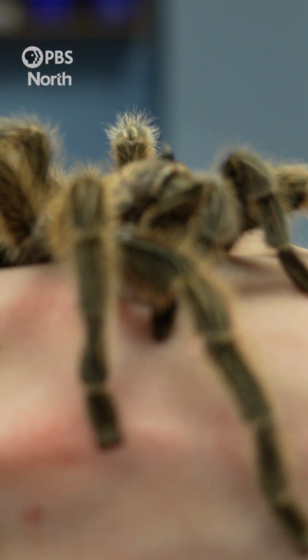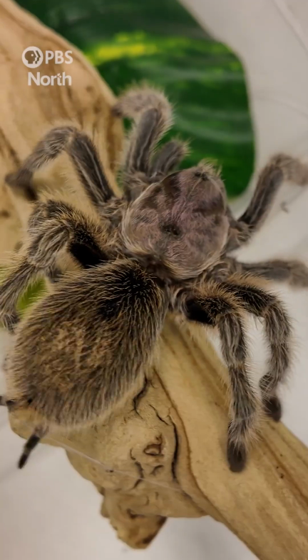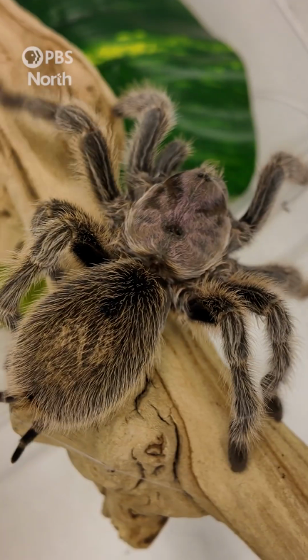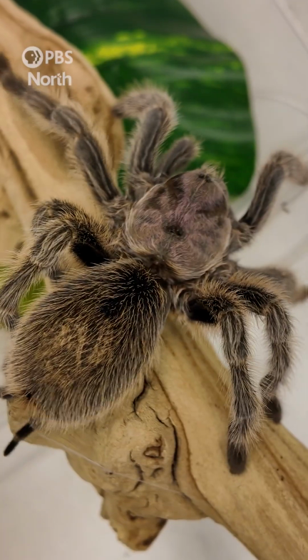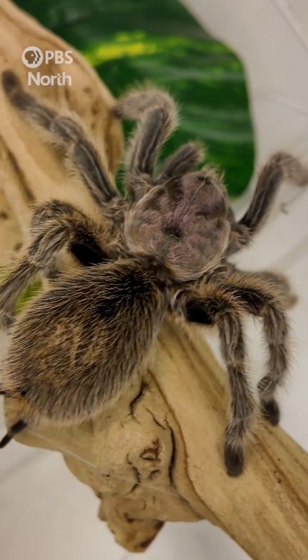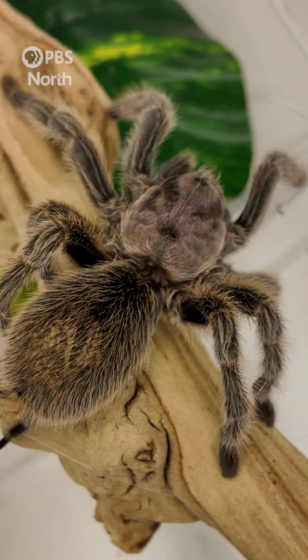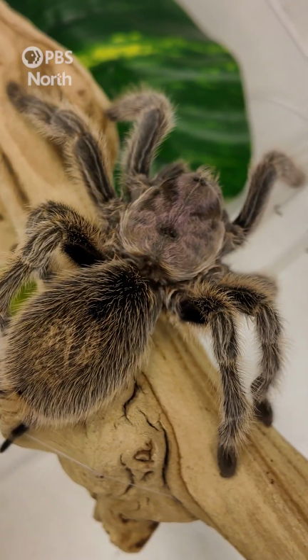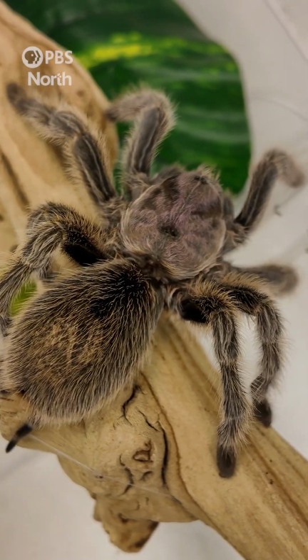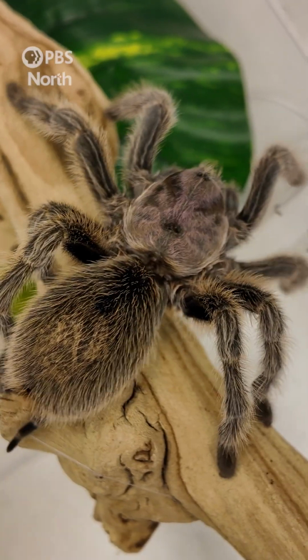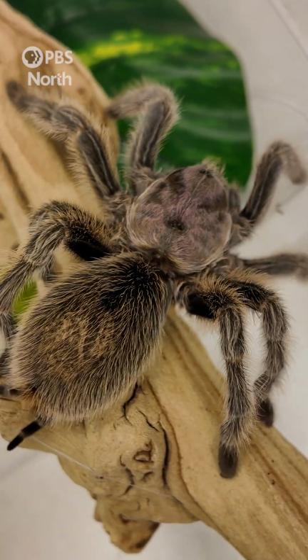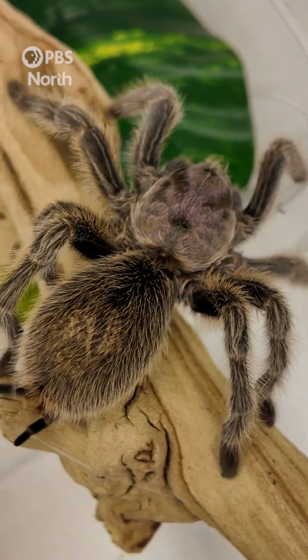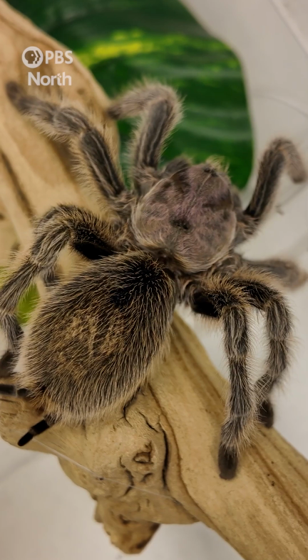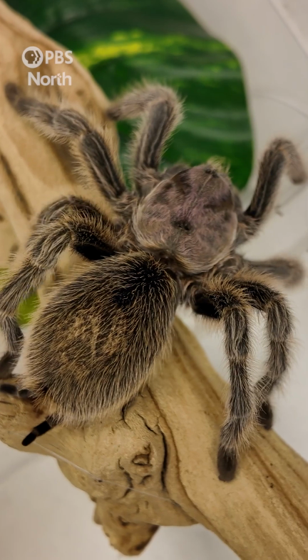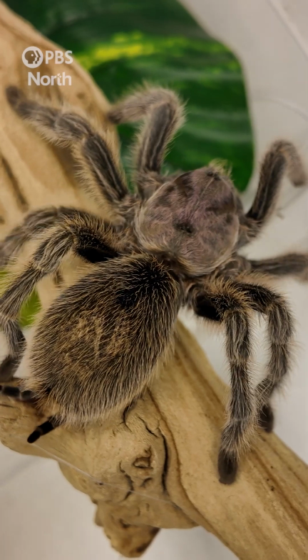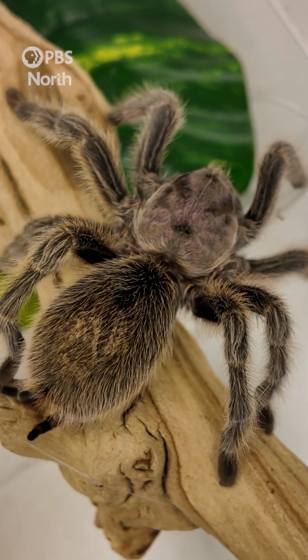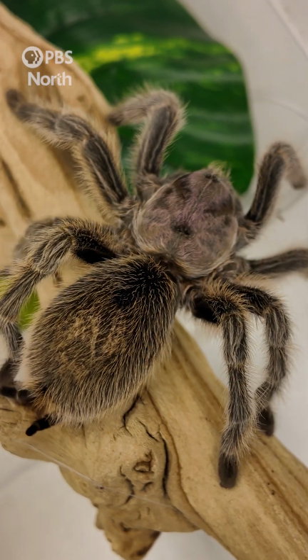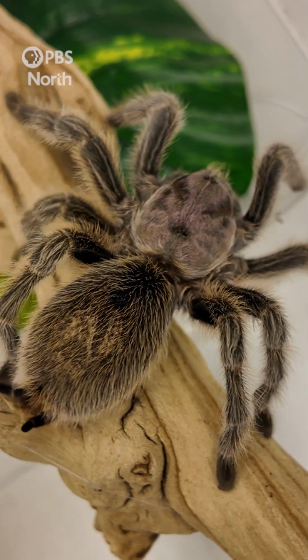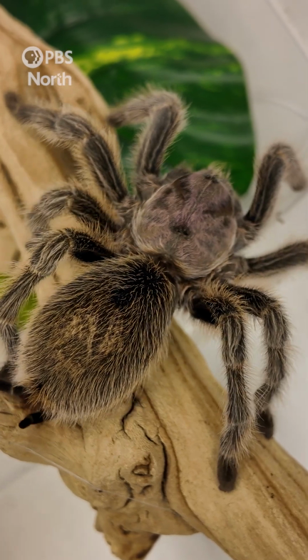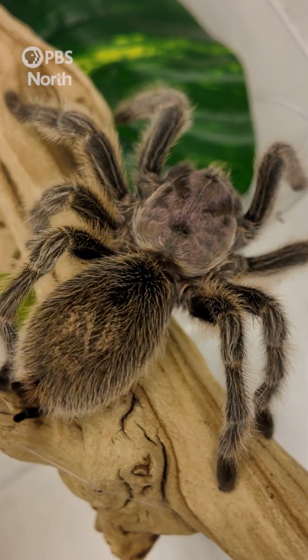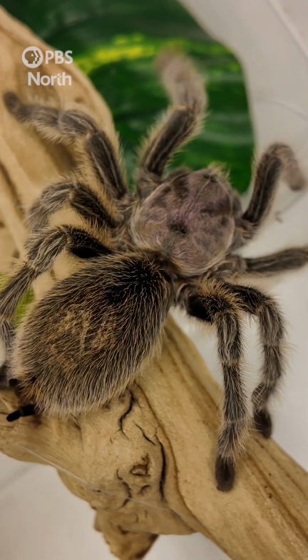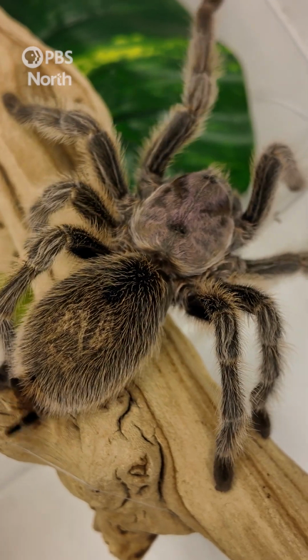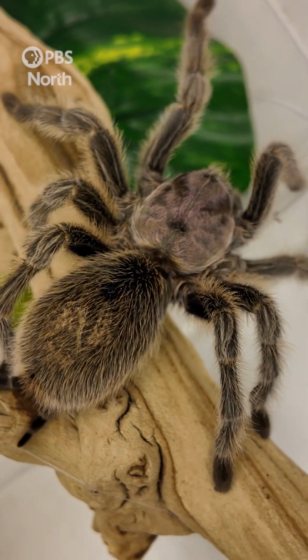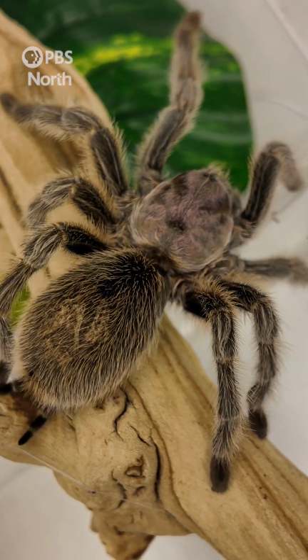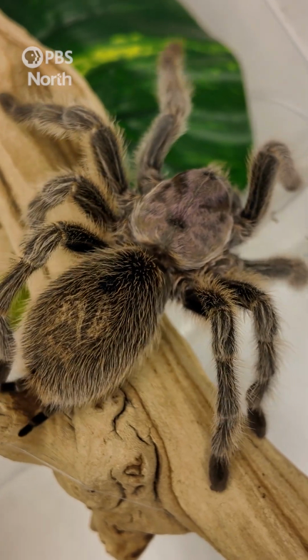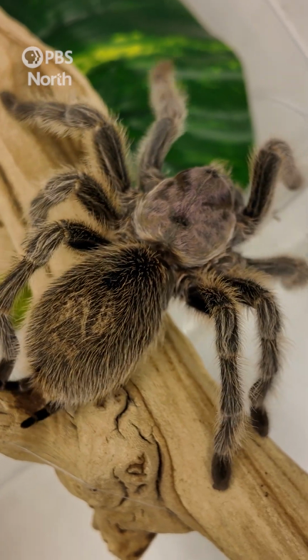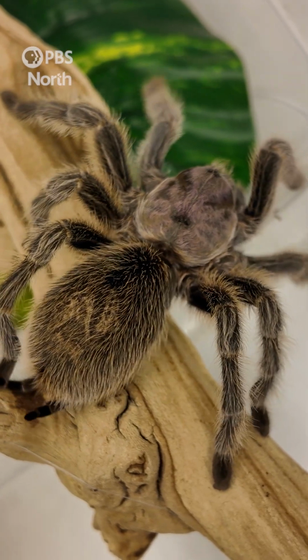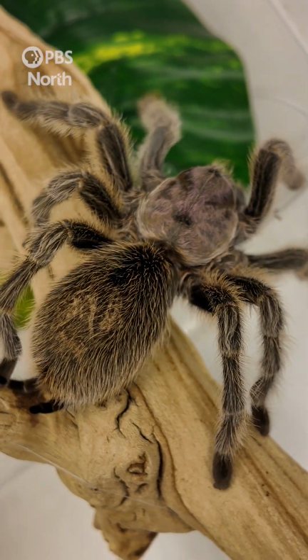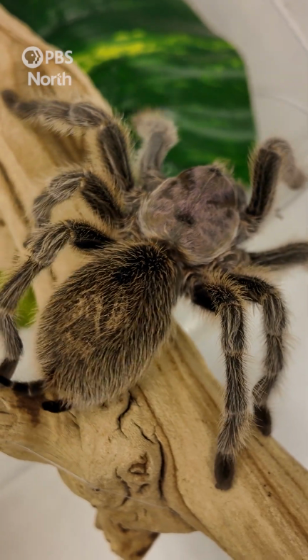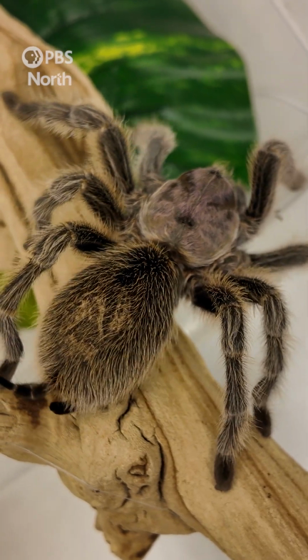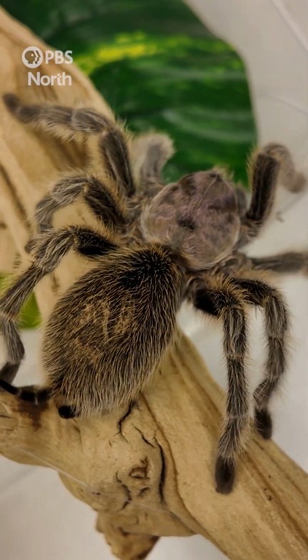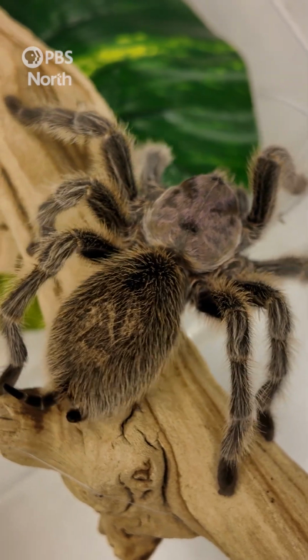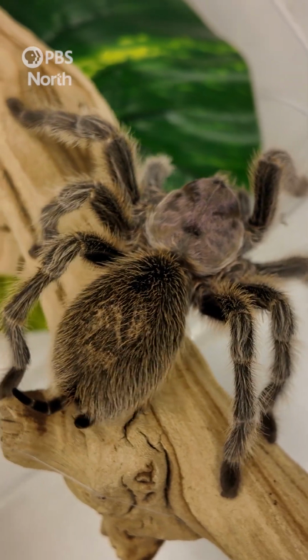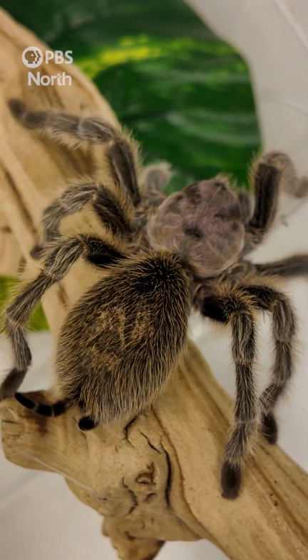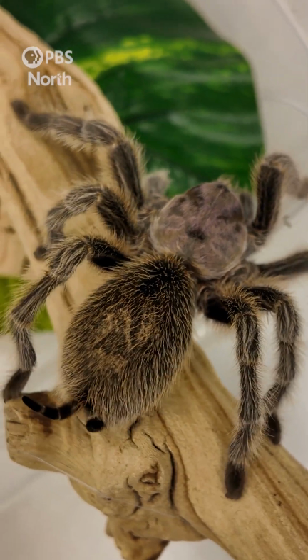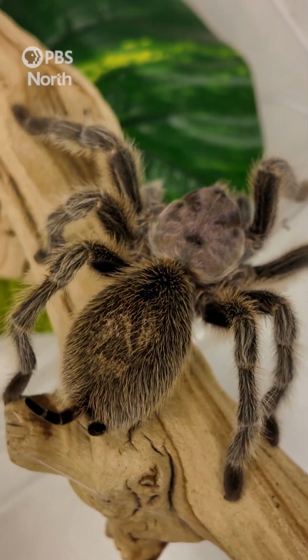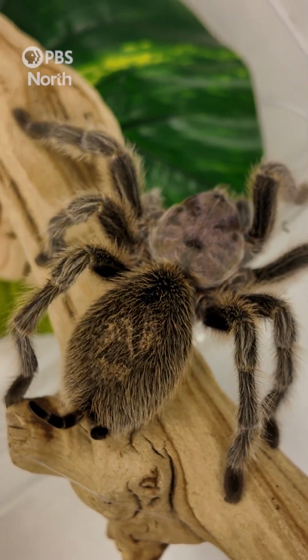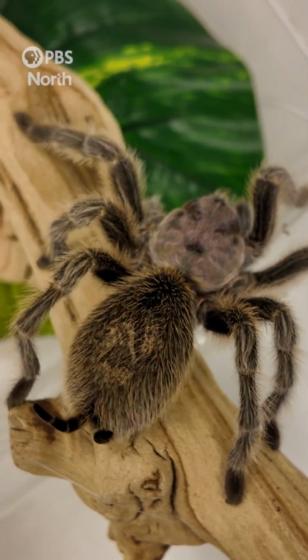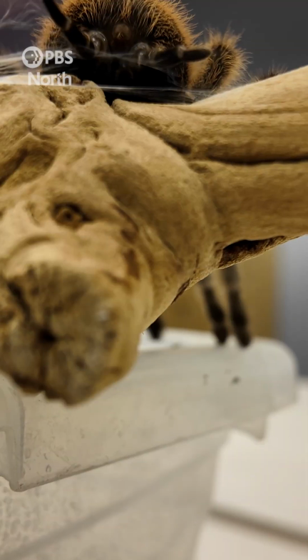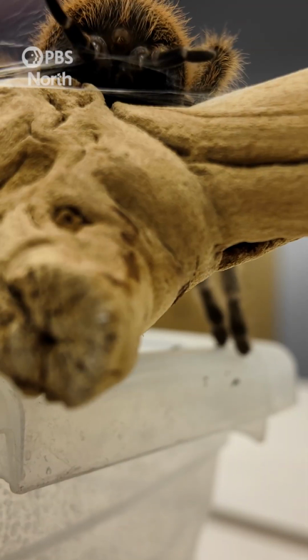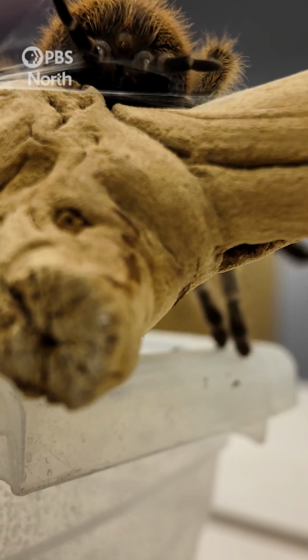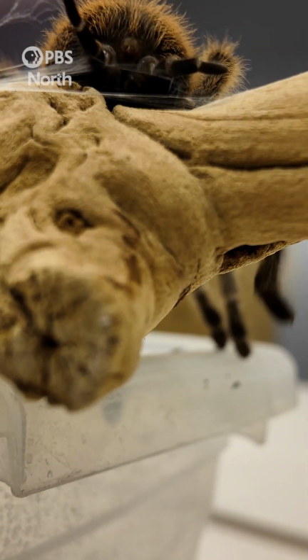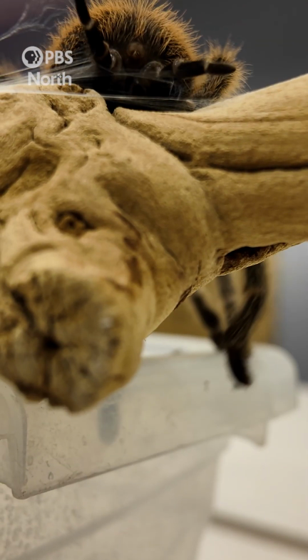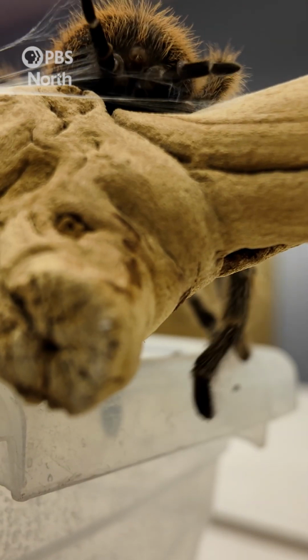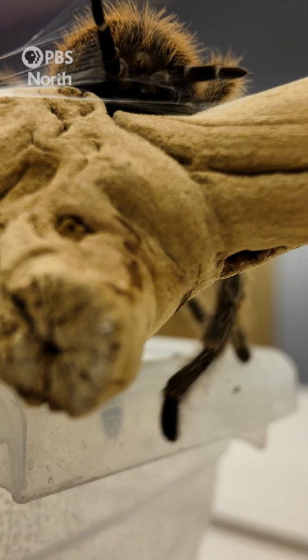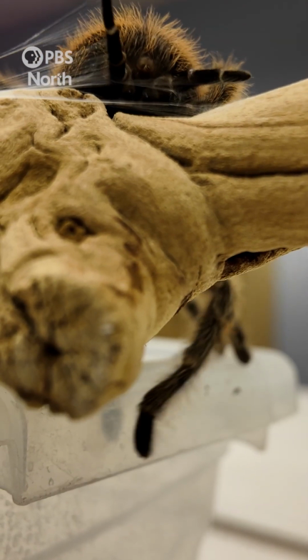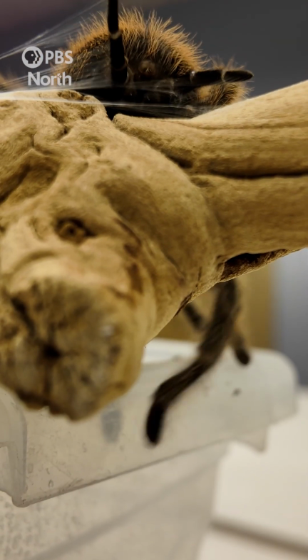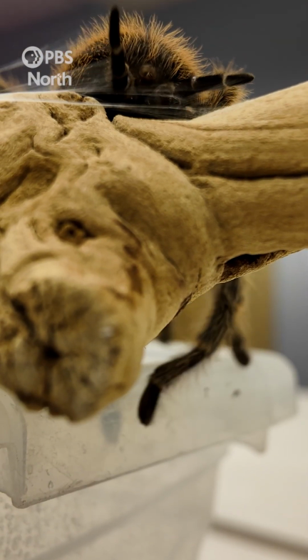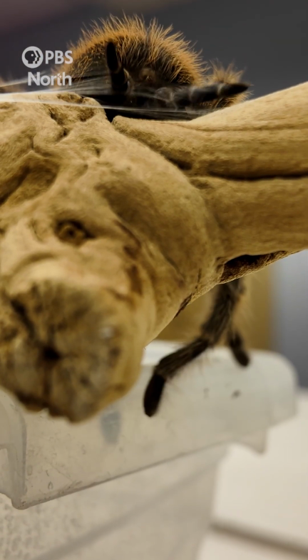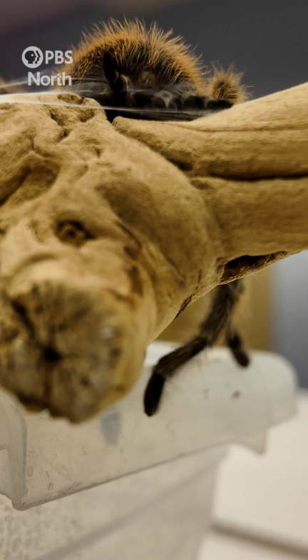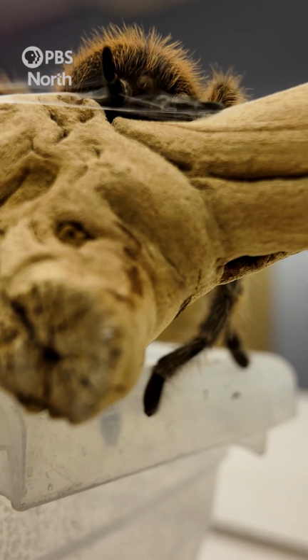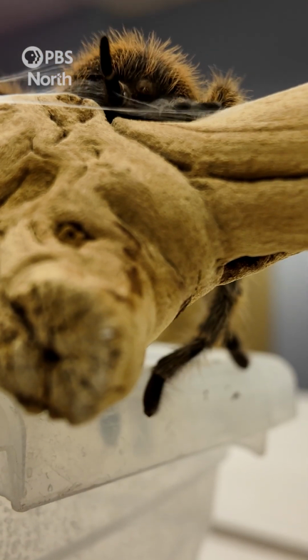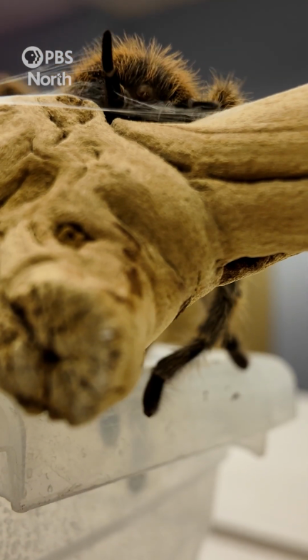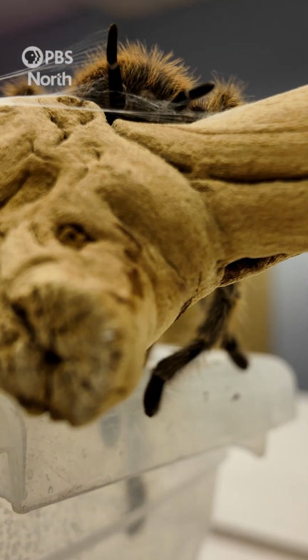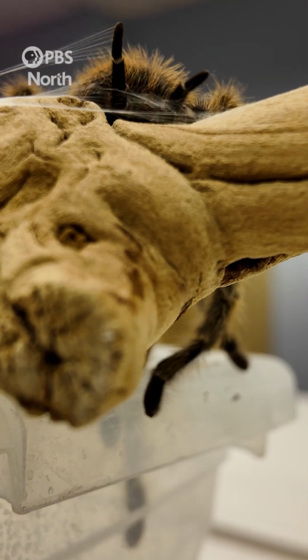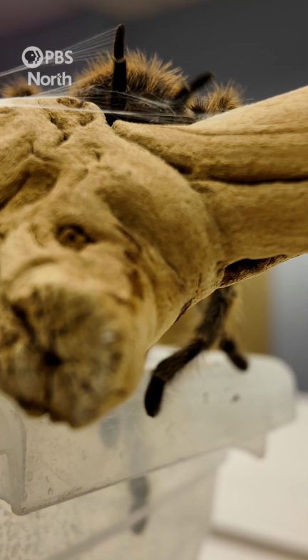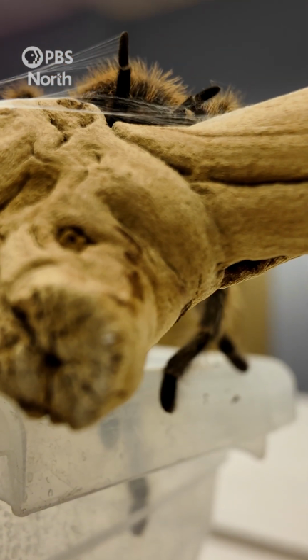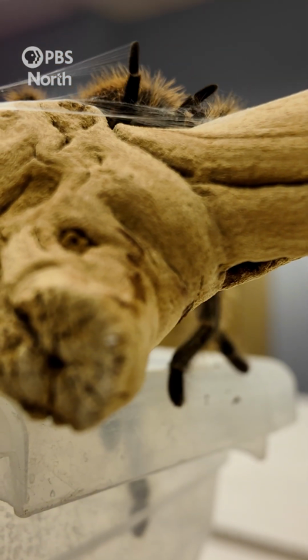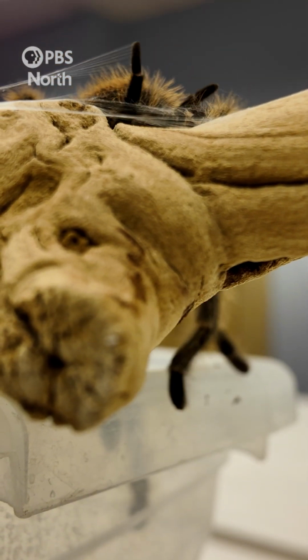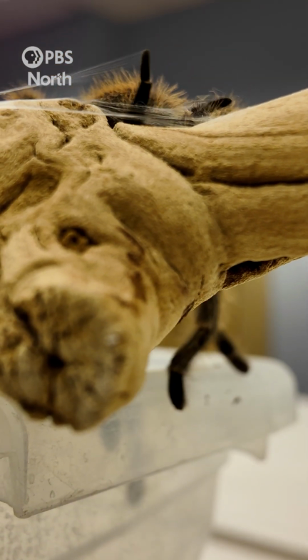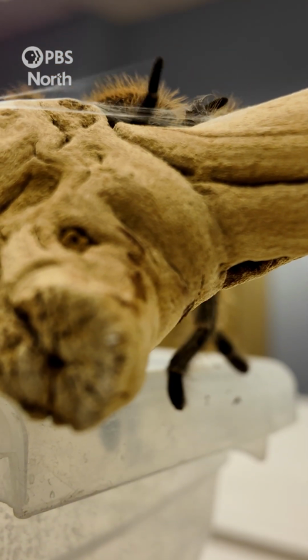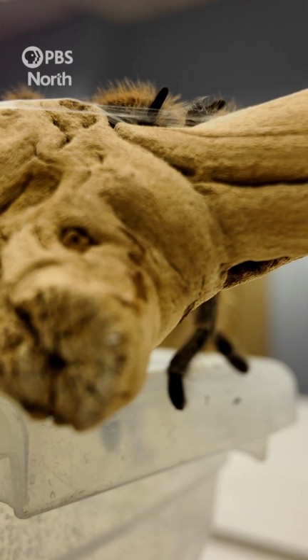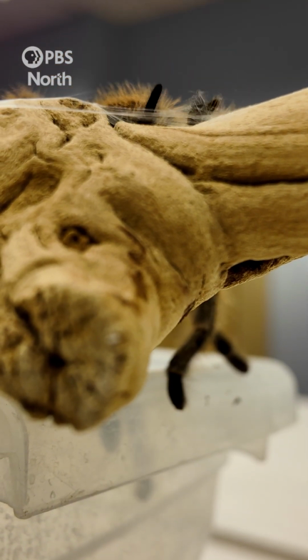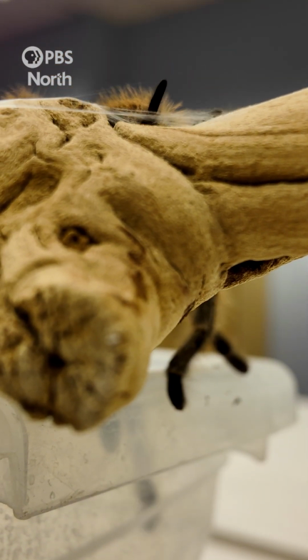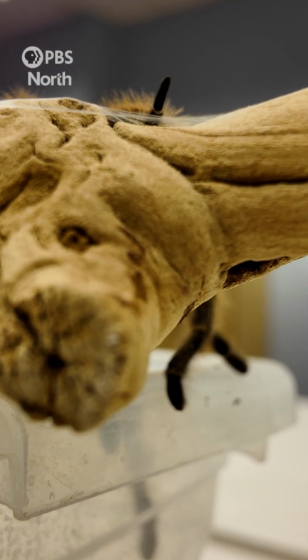A lot of South American species have a very unique, colorful, bright tint to them. Some of them you can even find bright blues — cobalts, for example.